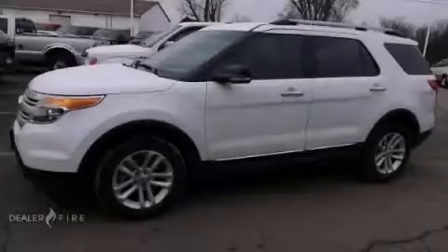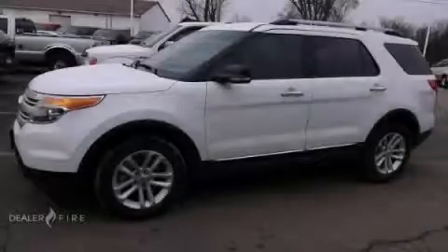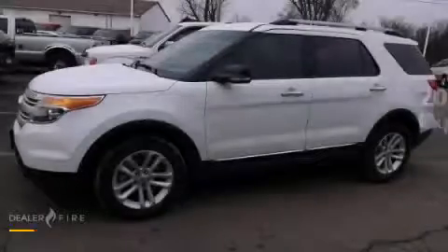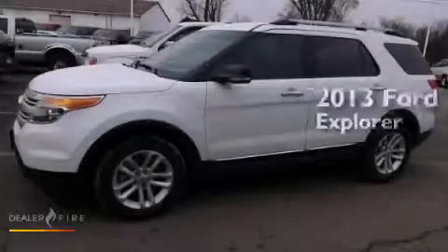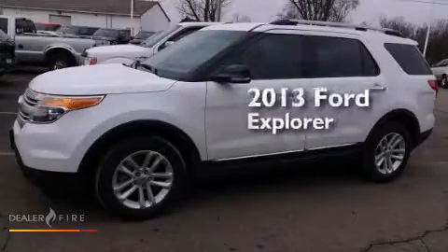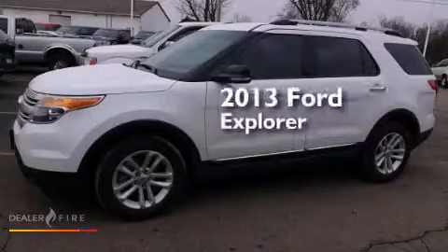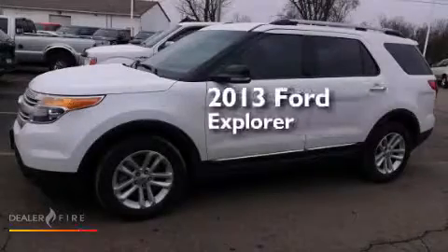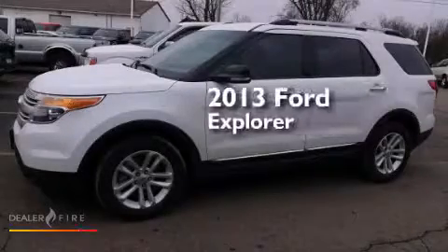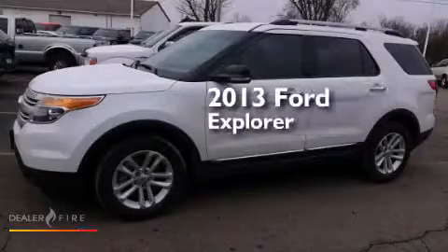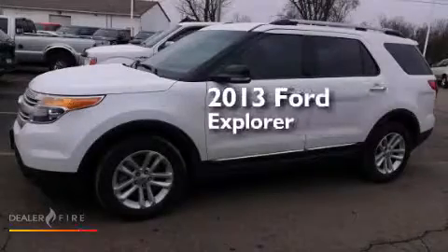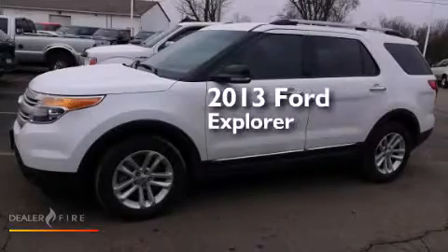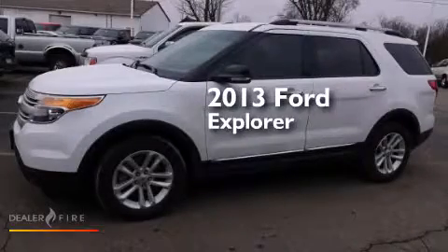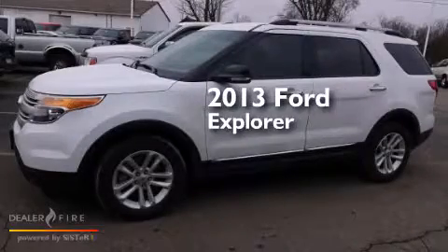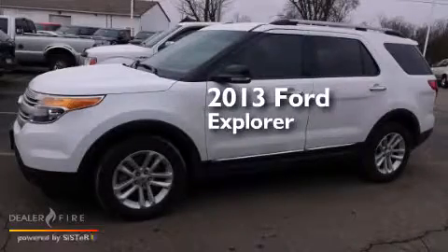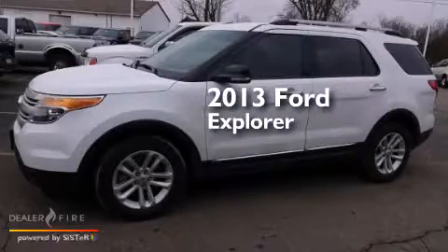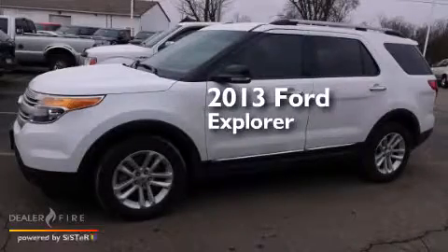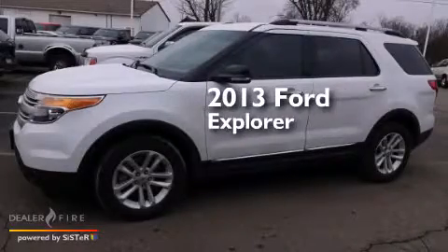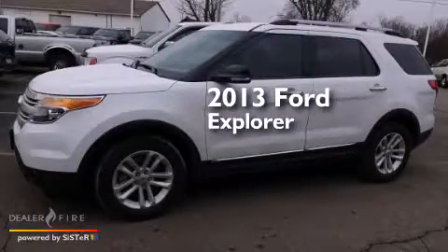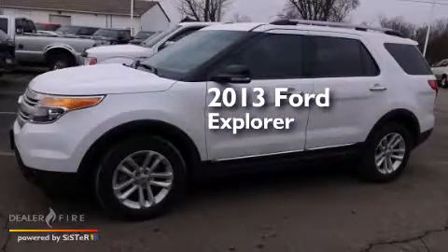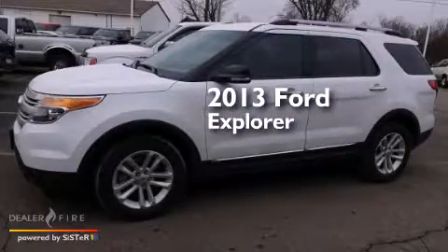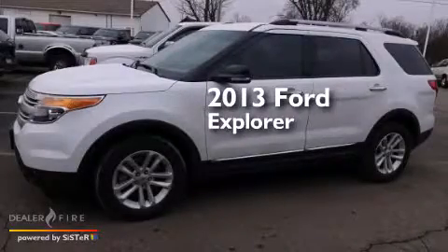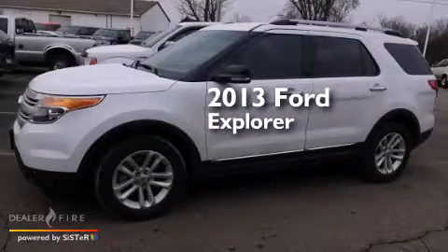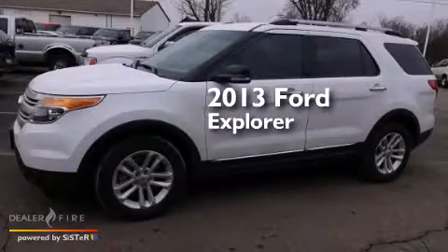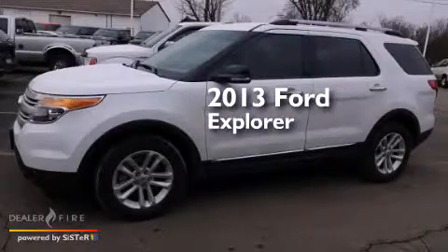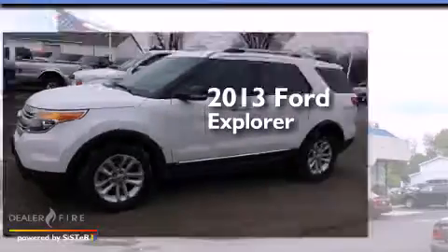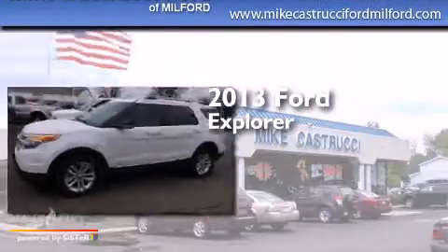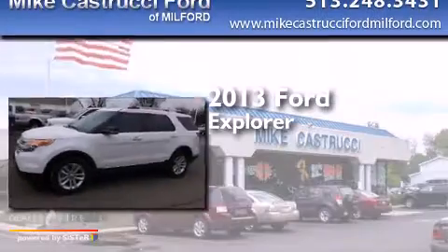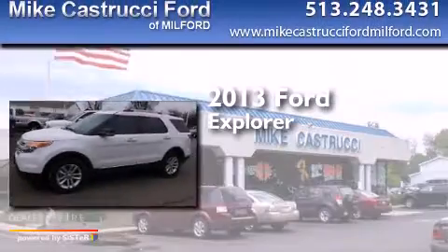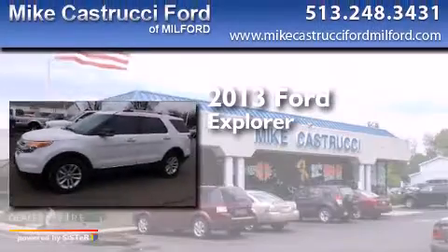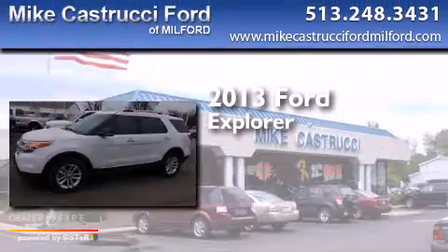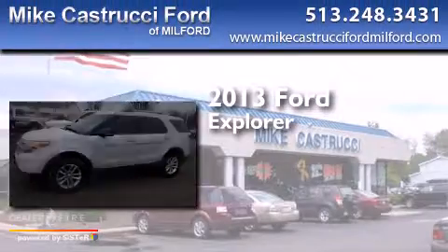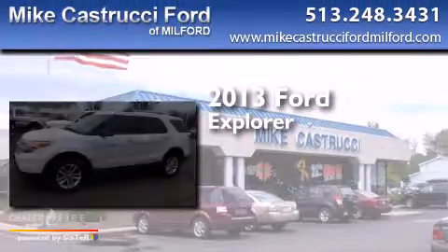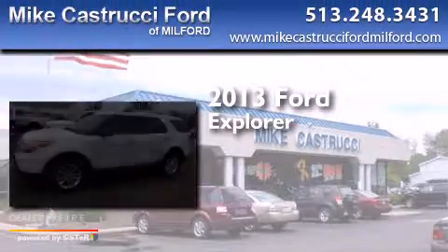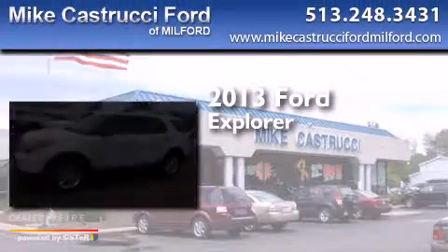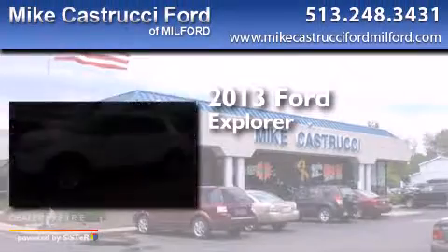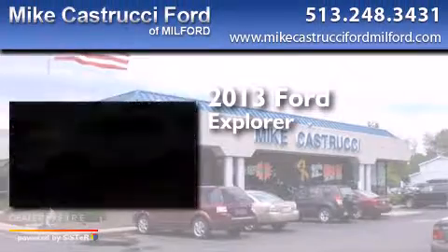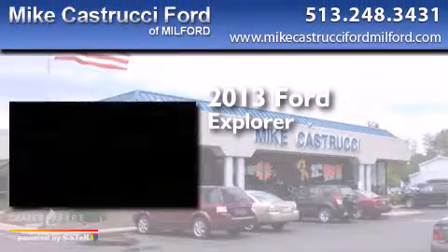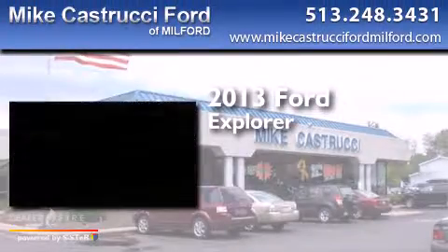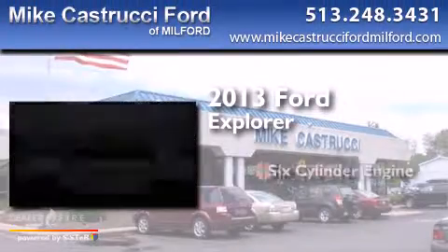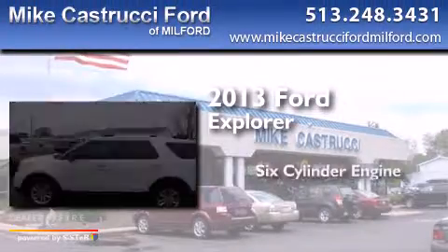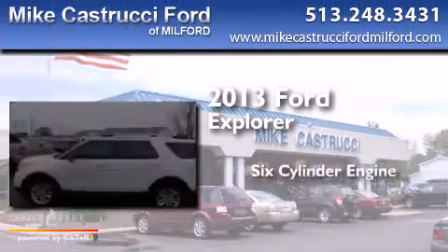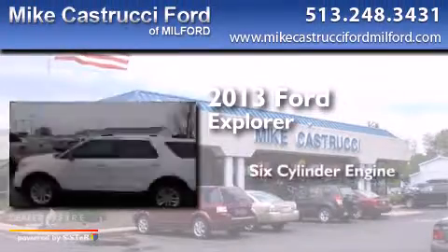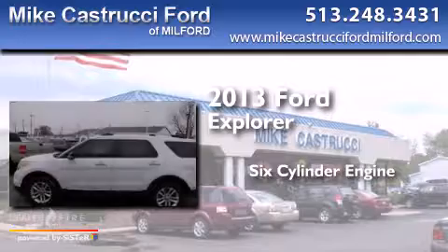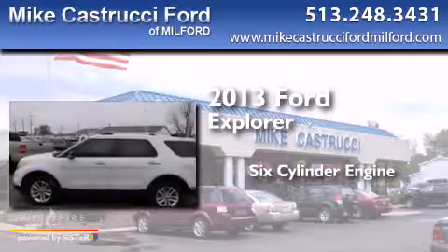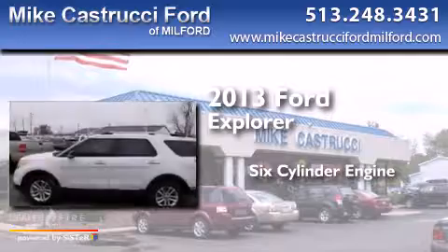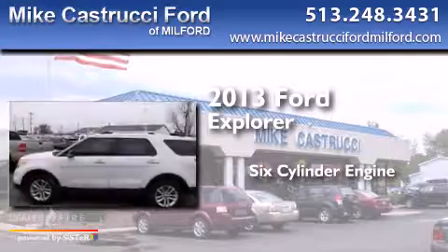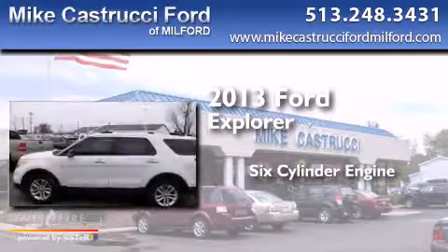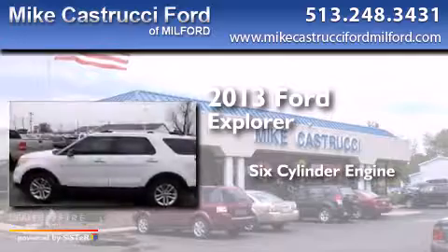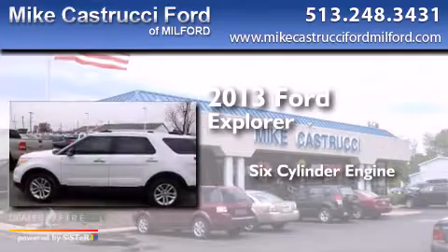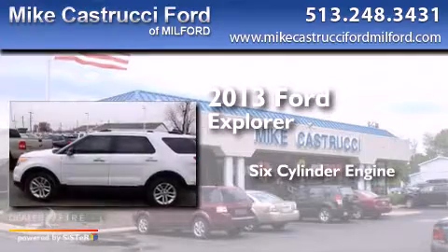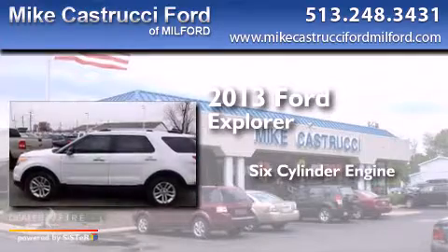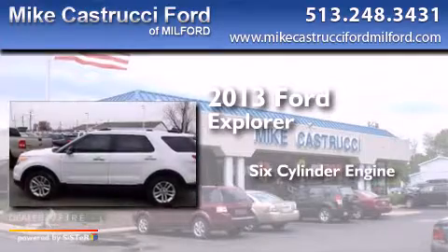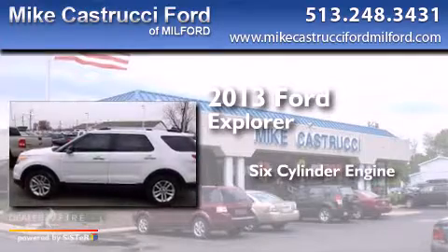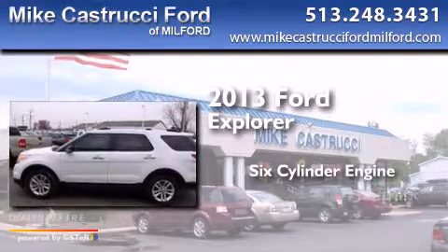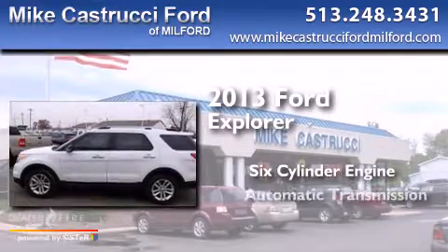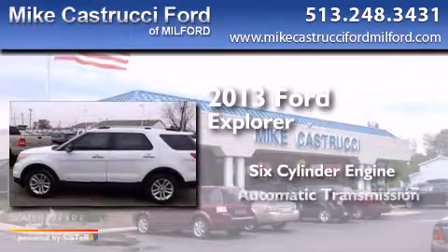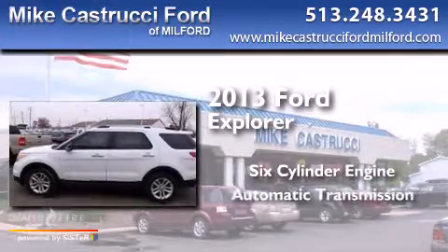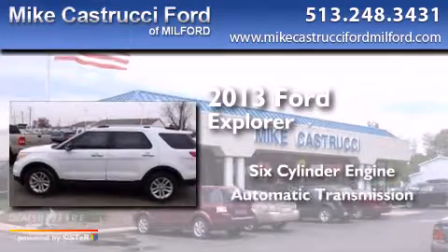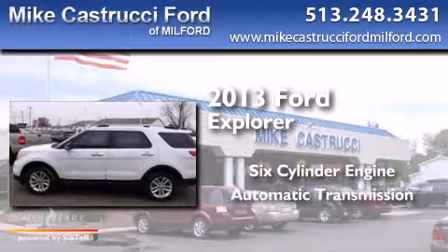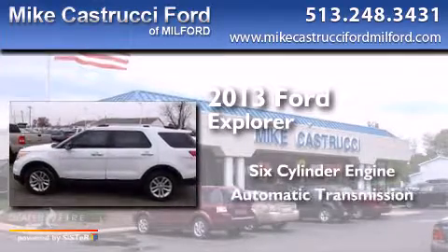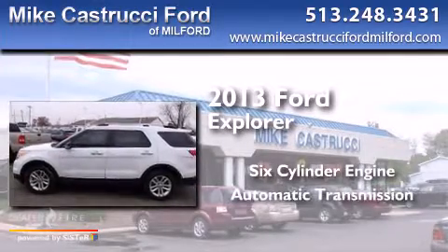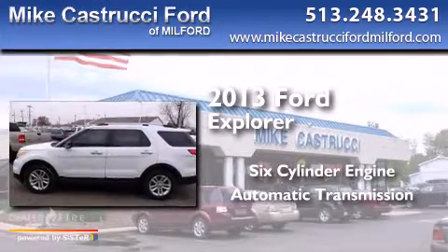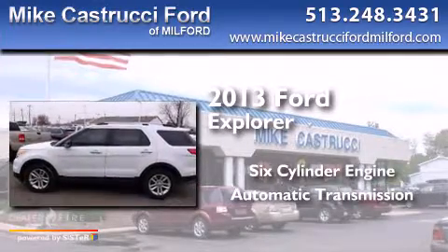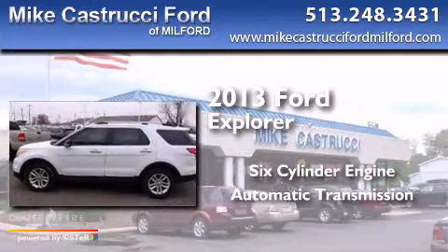This is a 2013 Ford Explorer. It has a six-cylinder engine and an automatic transmission.